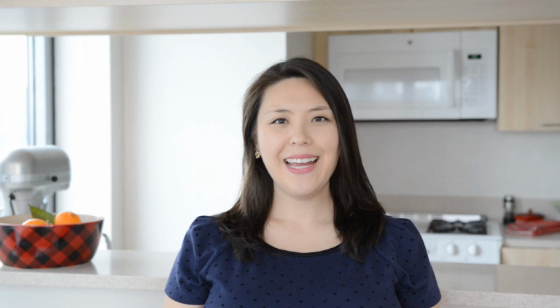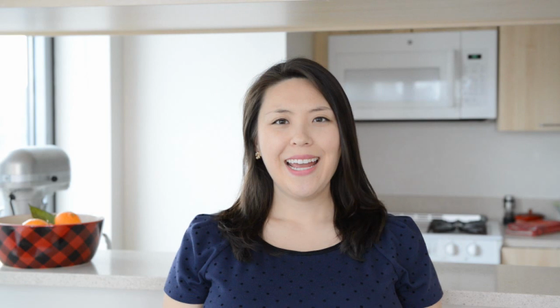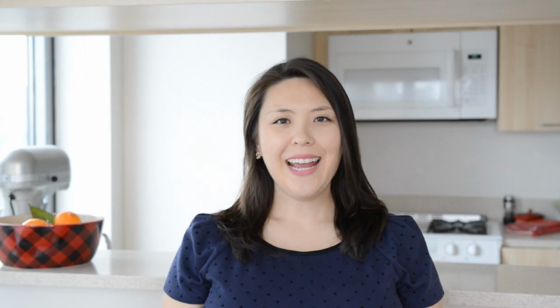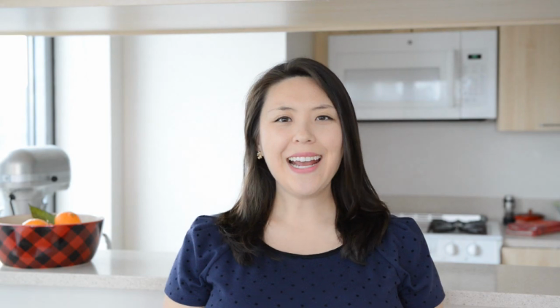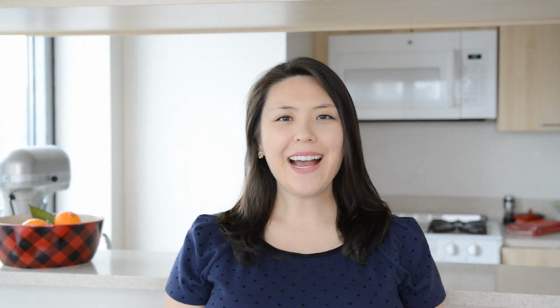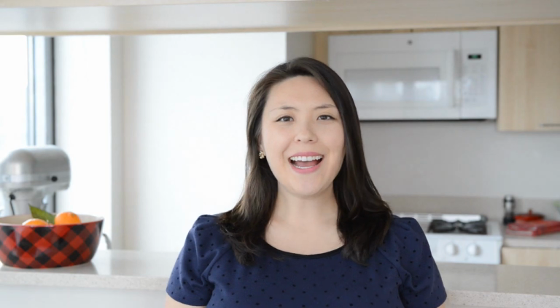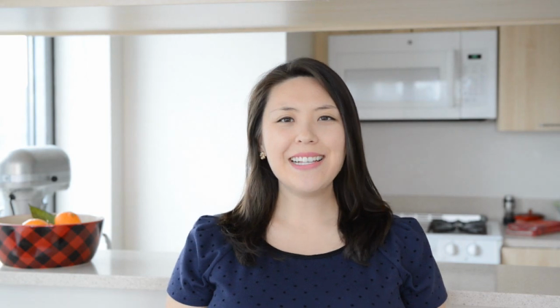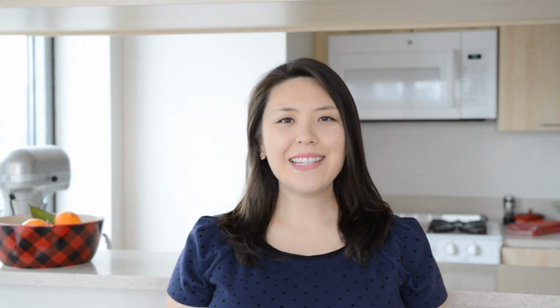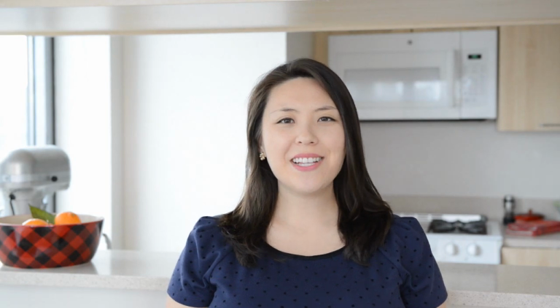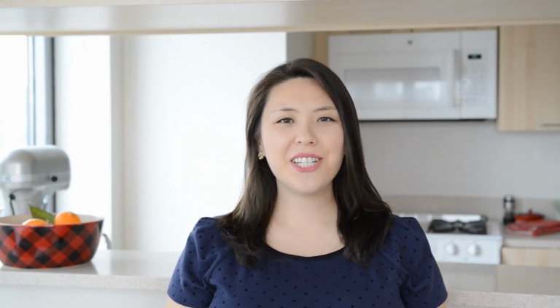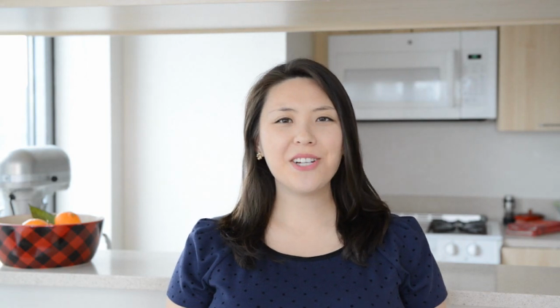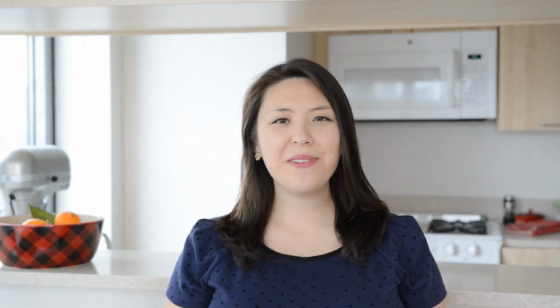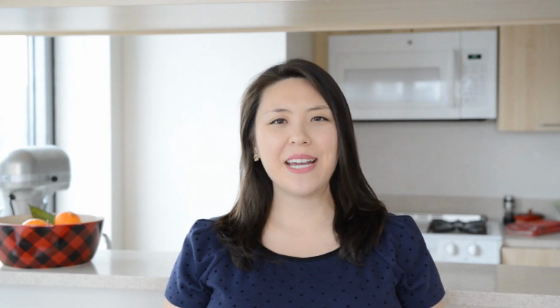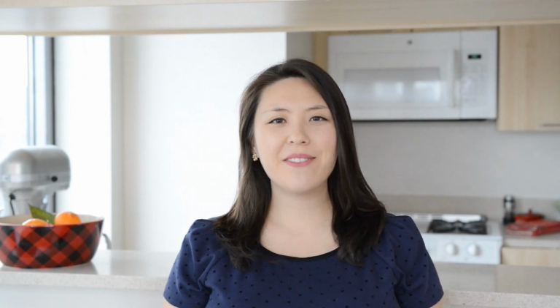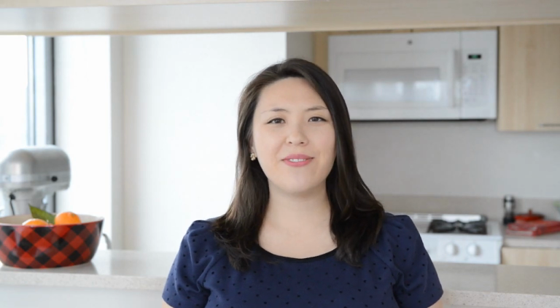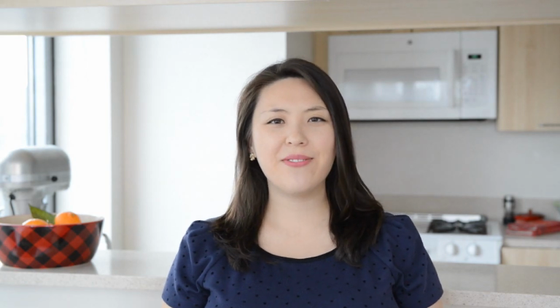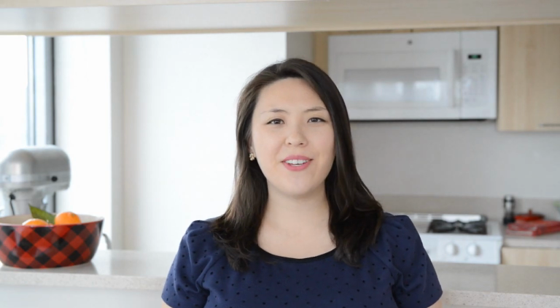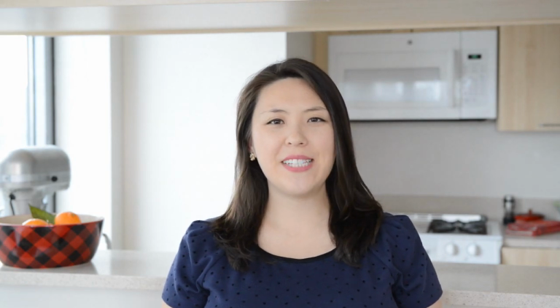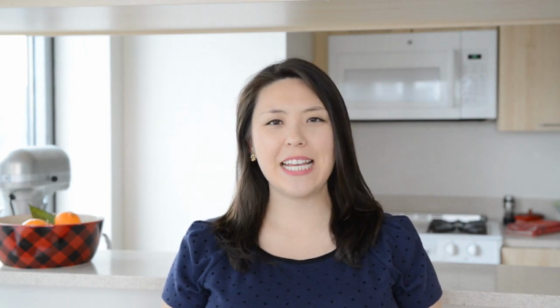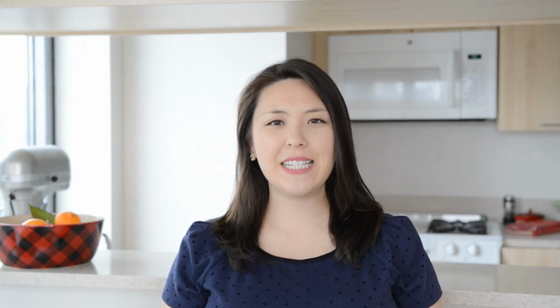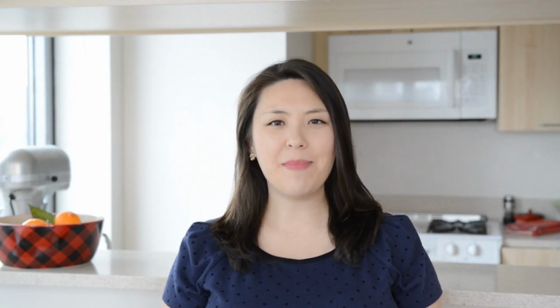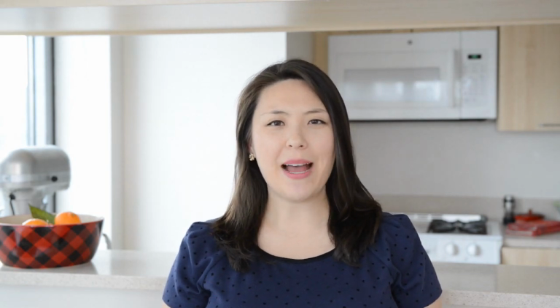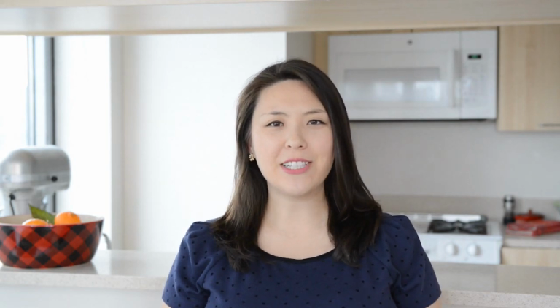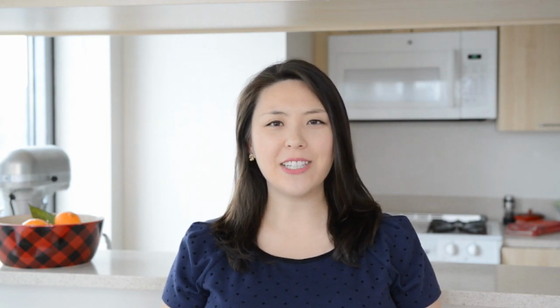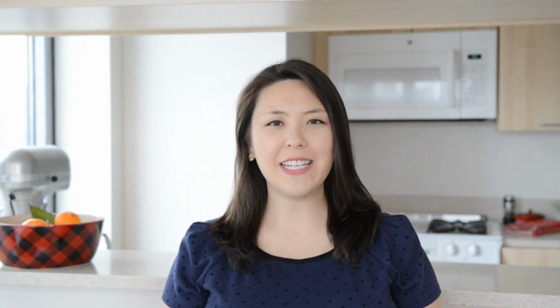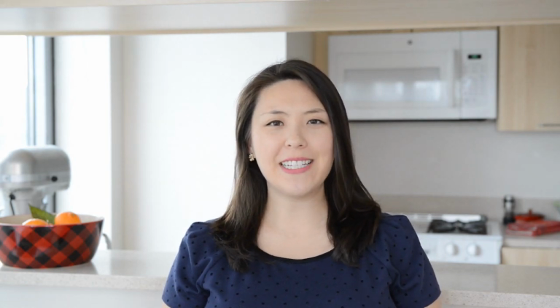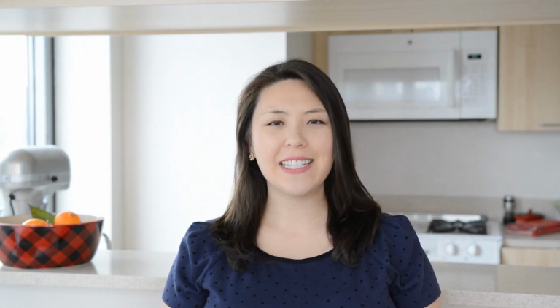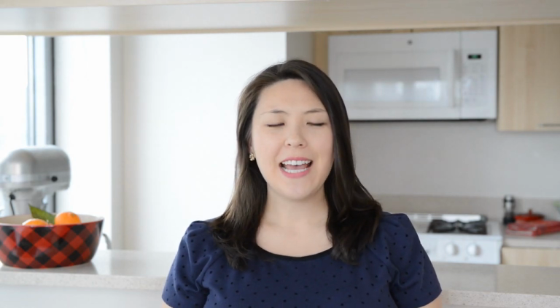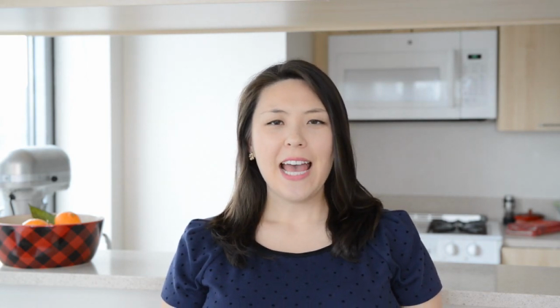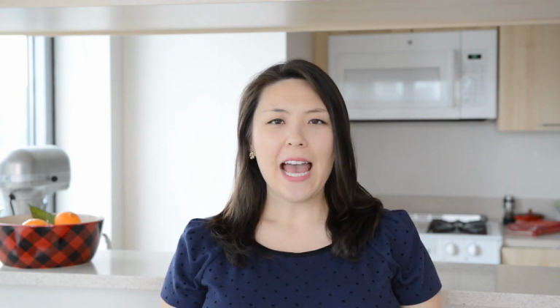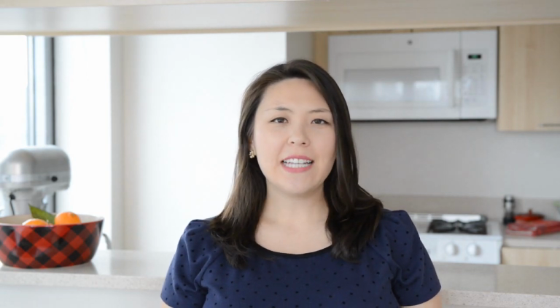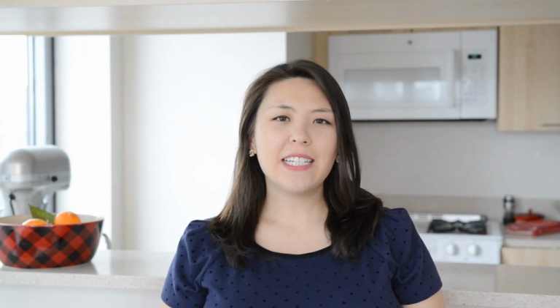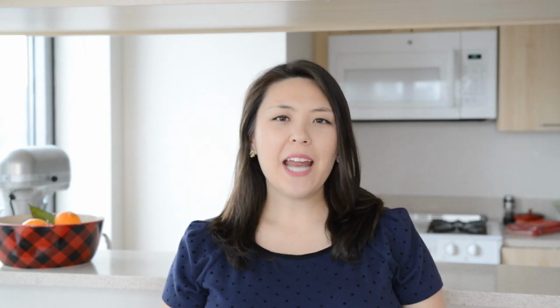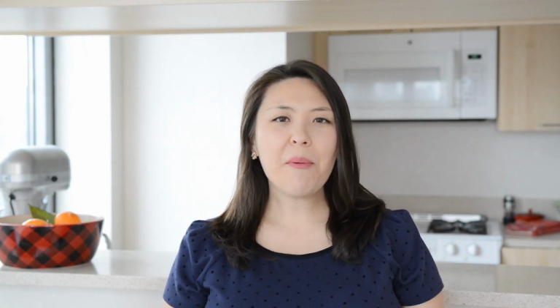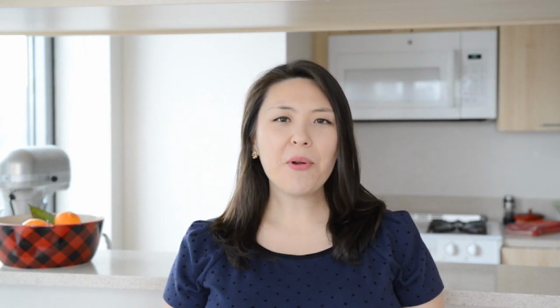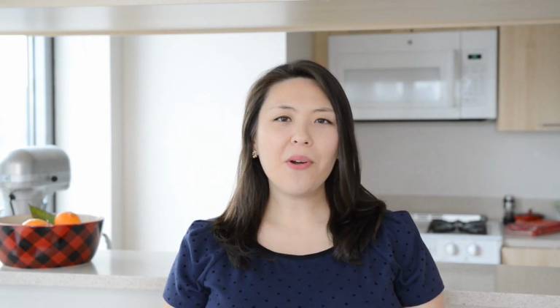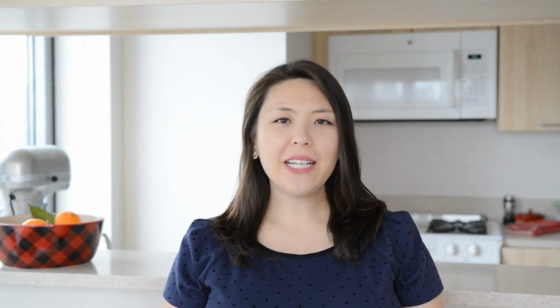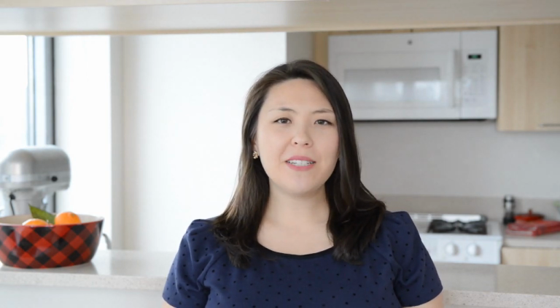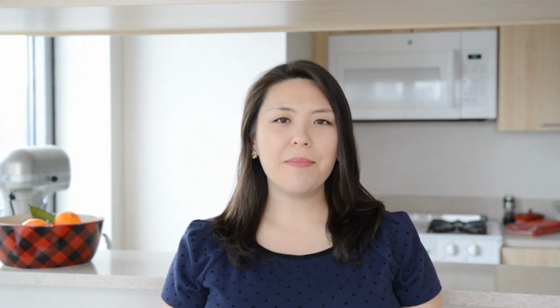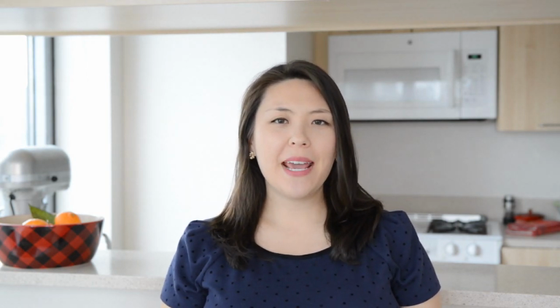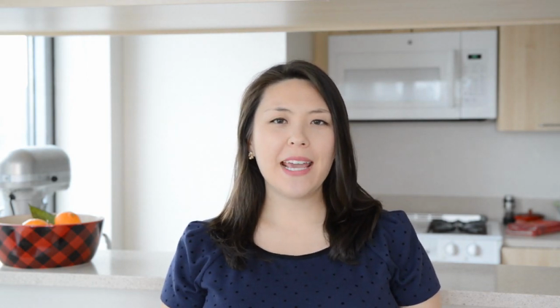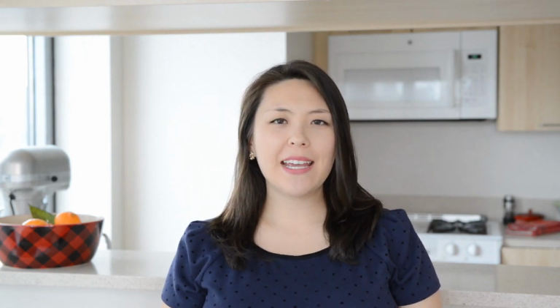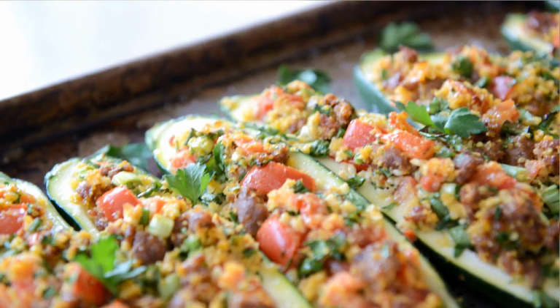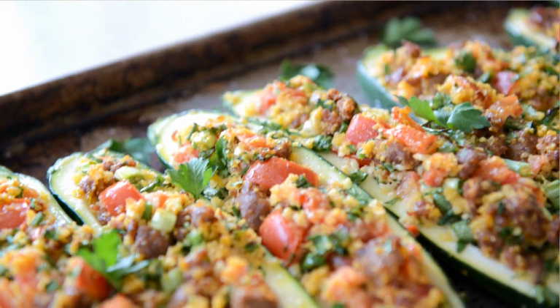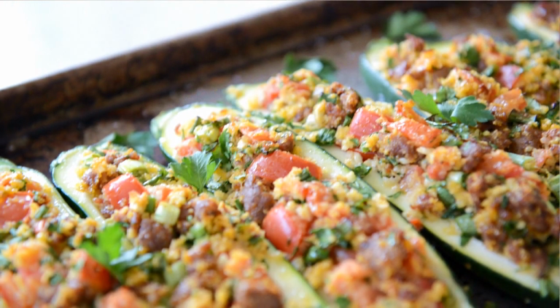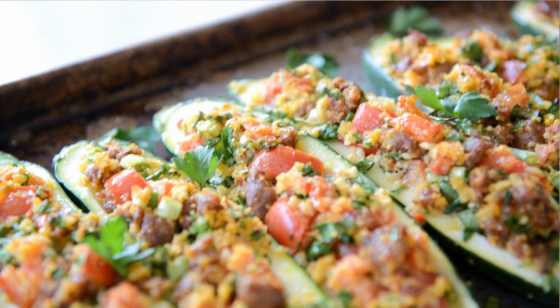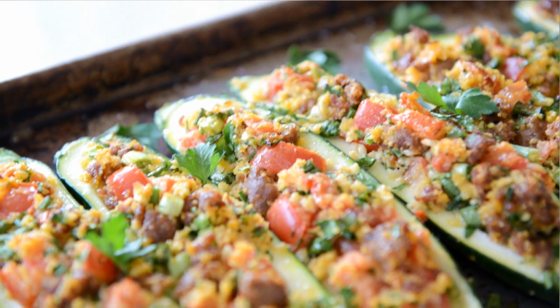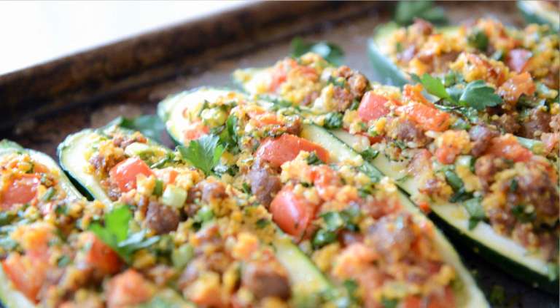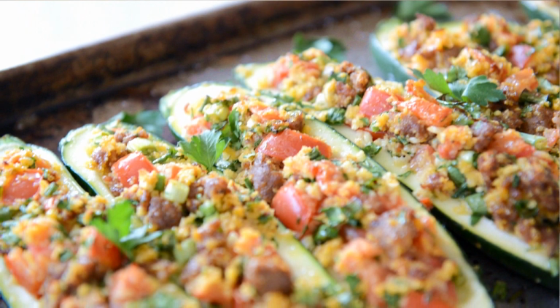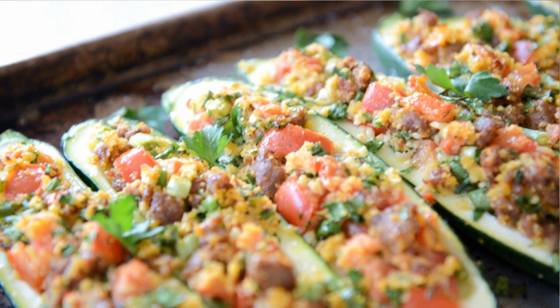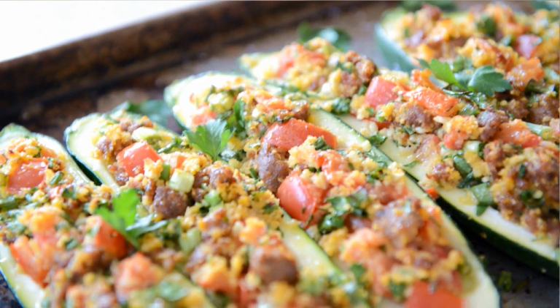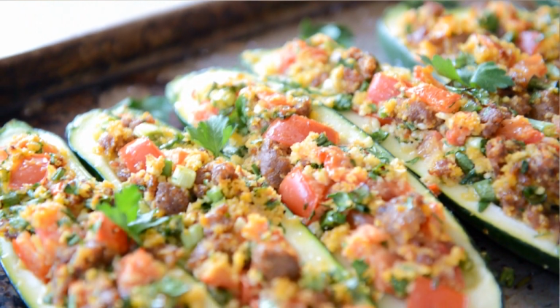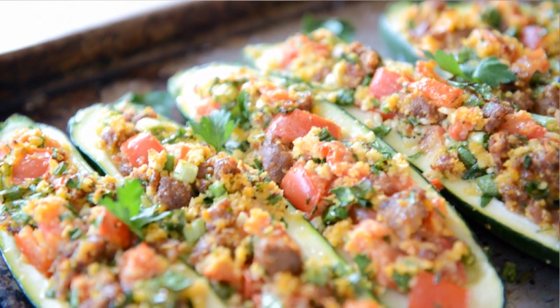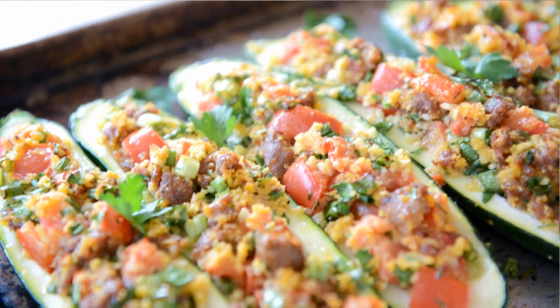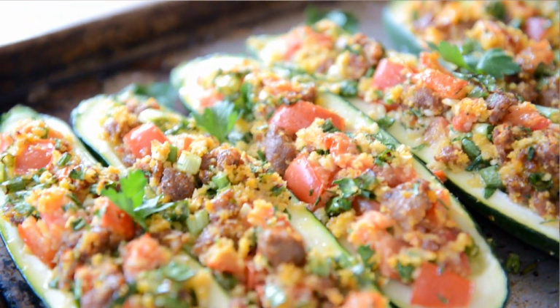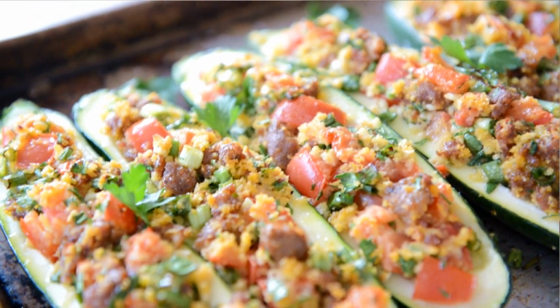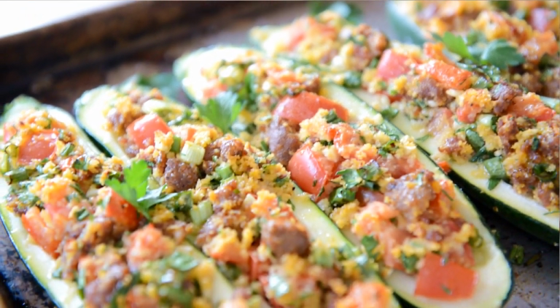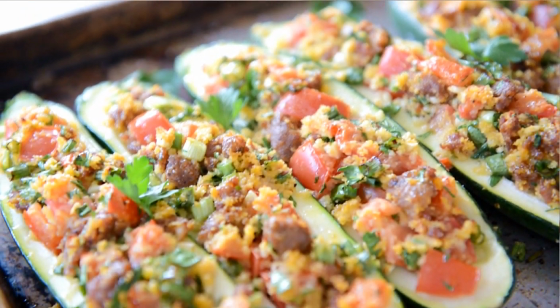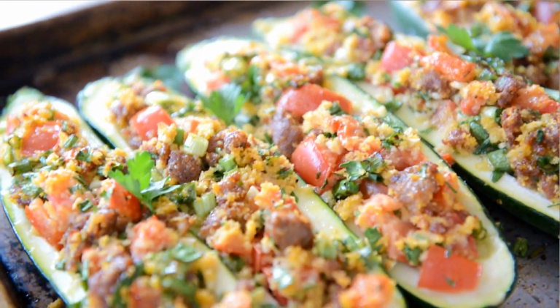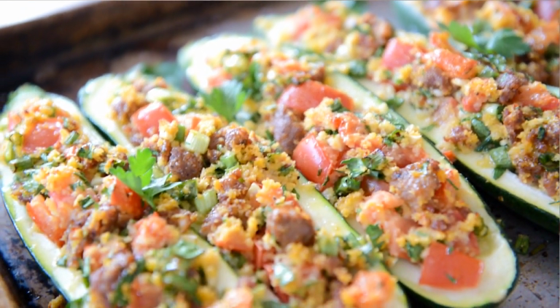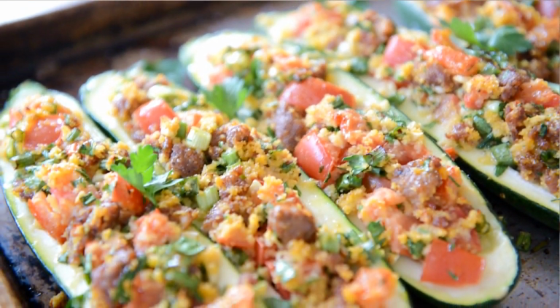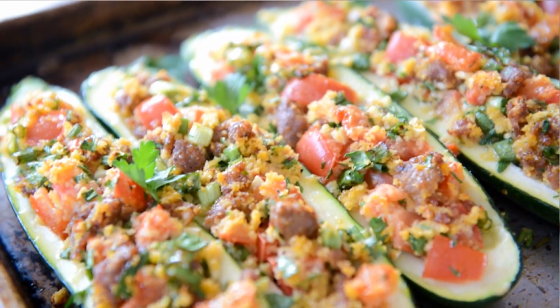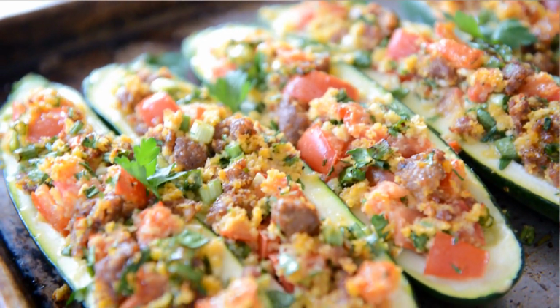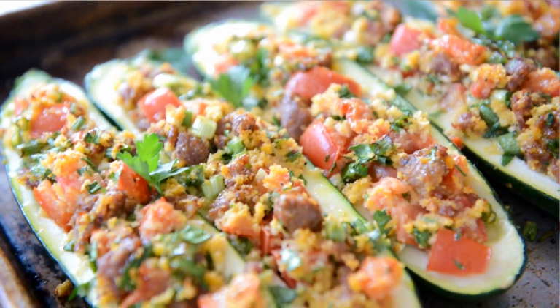Hey guys, it's Joanne from 15 Spatulas, and today we're going to make Italian Sausage Stuffed Zucchini.